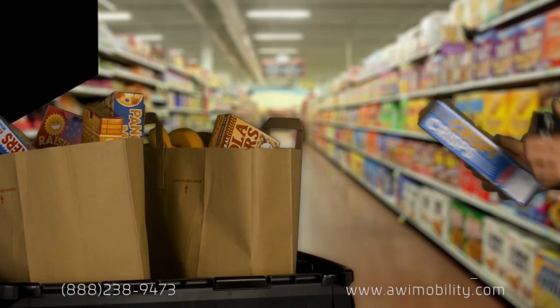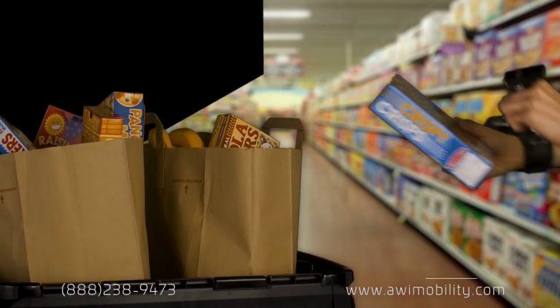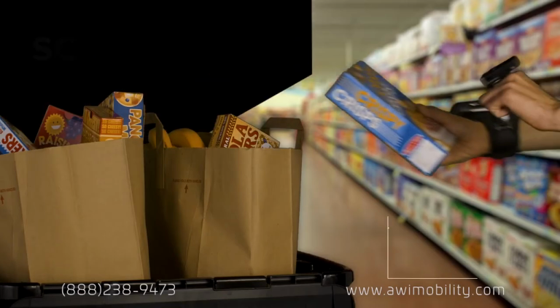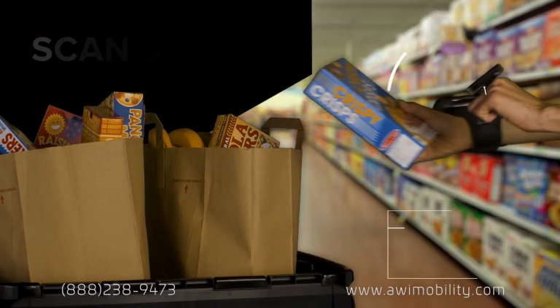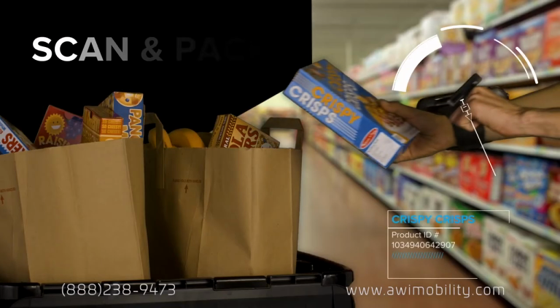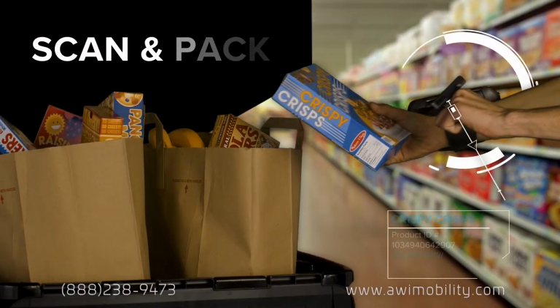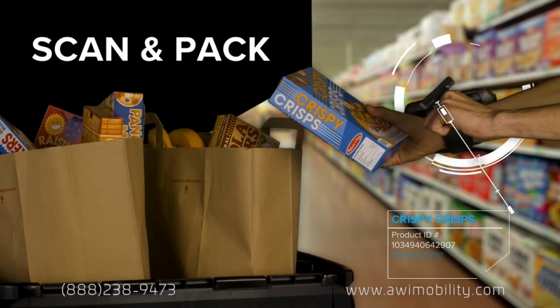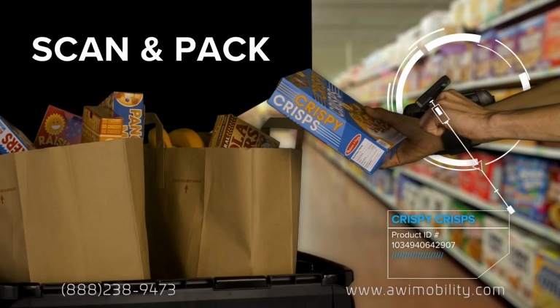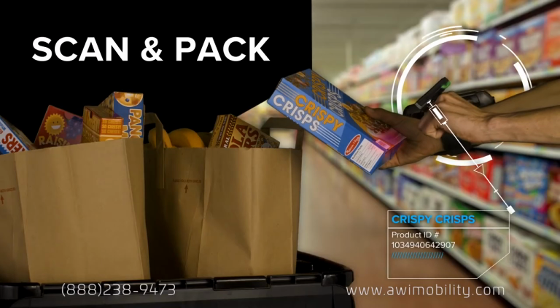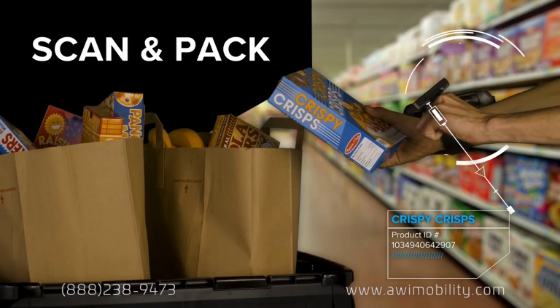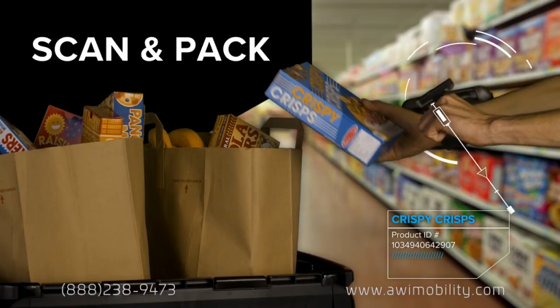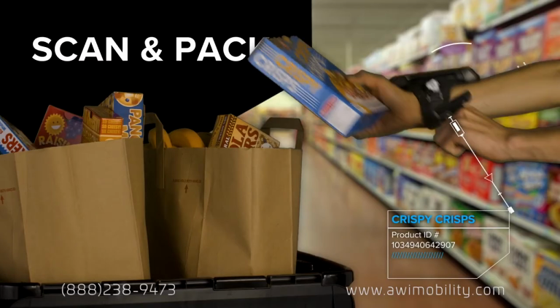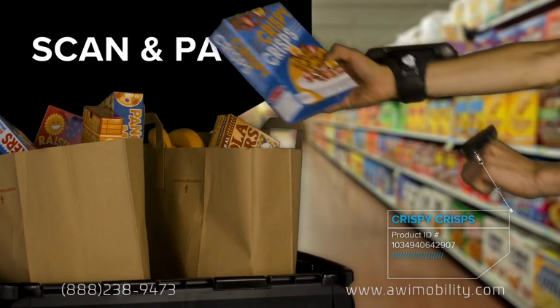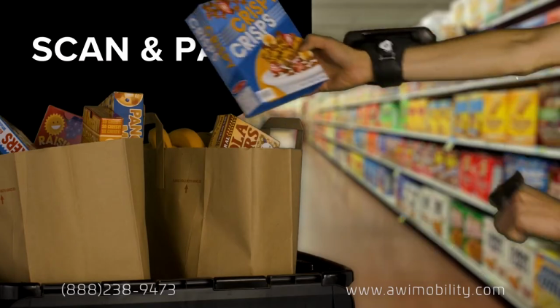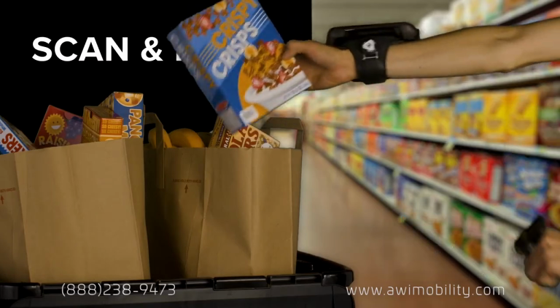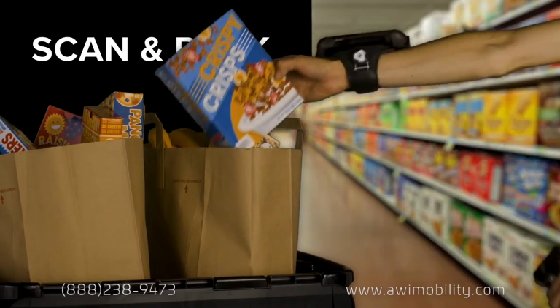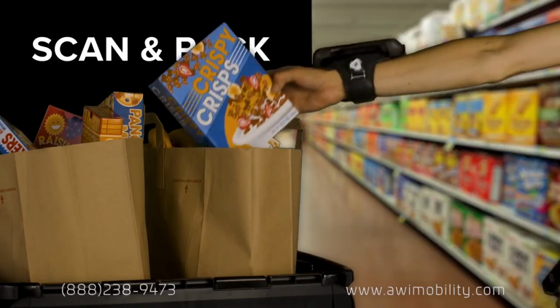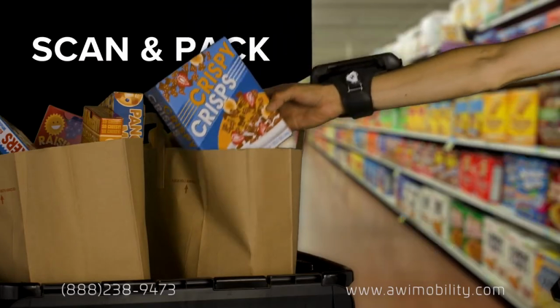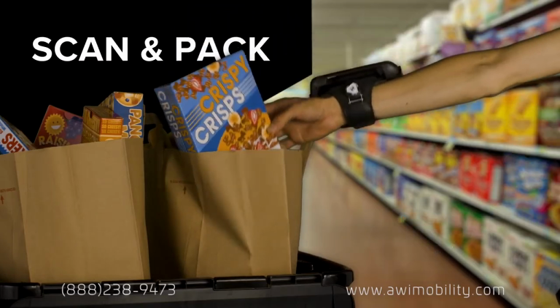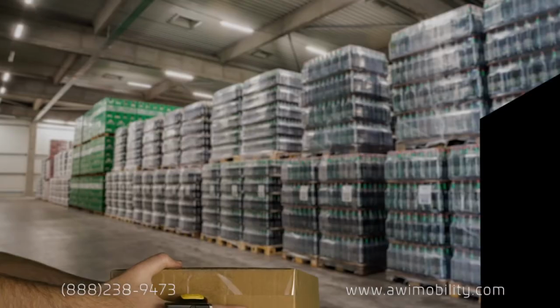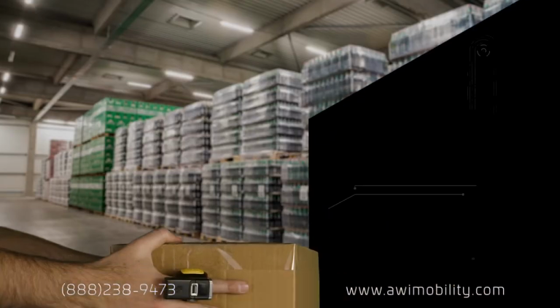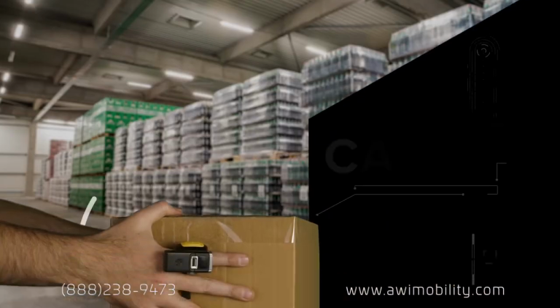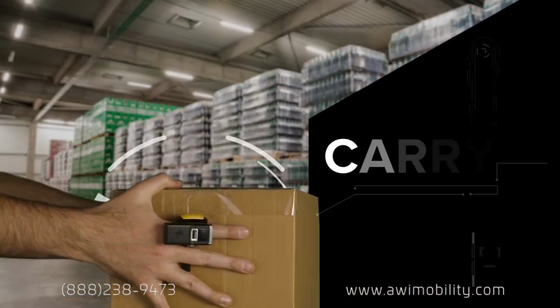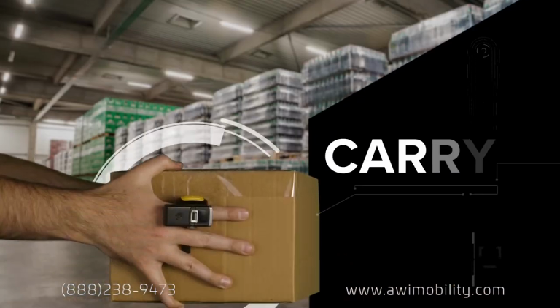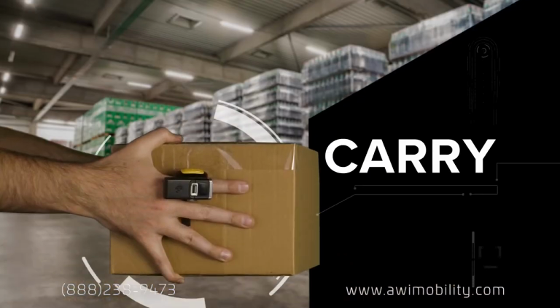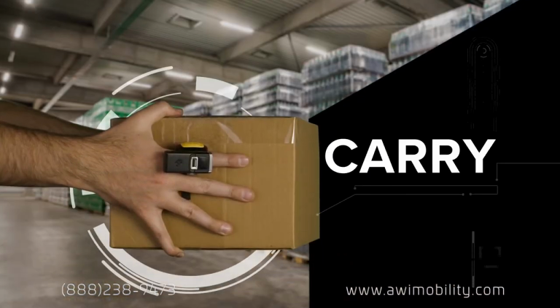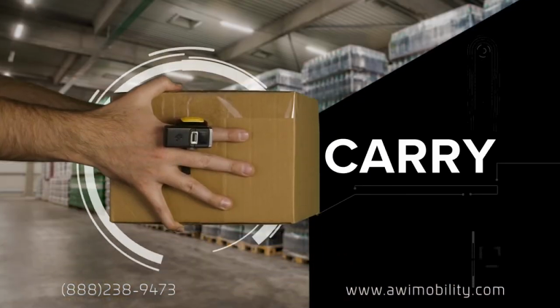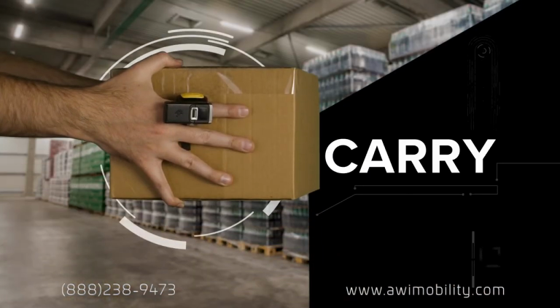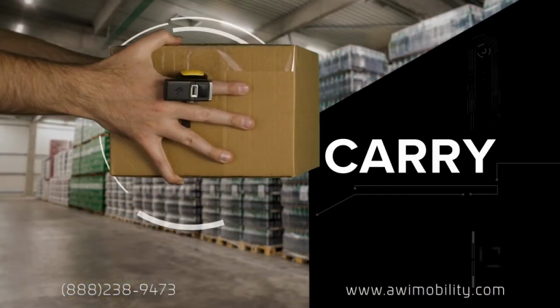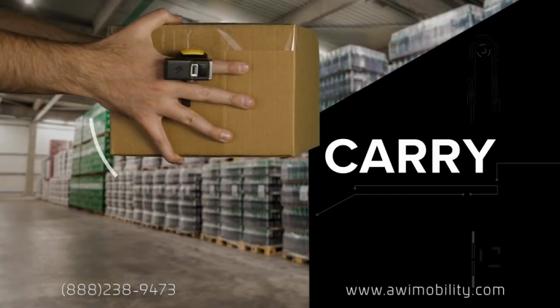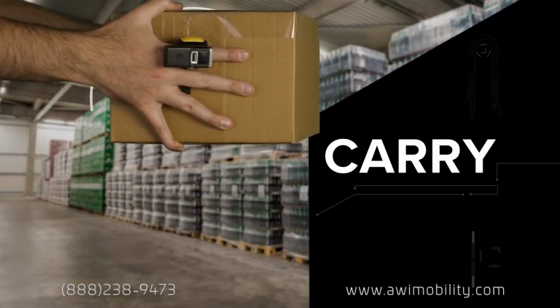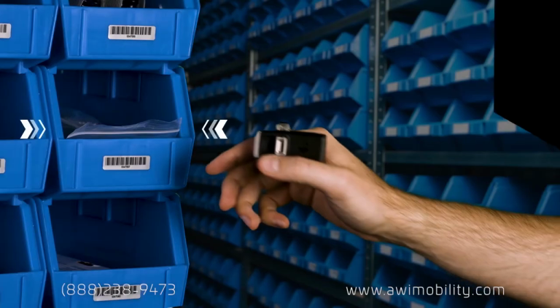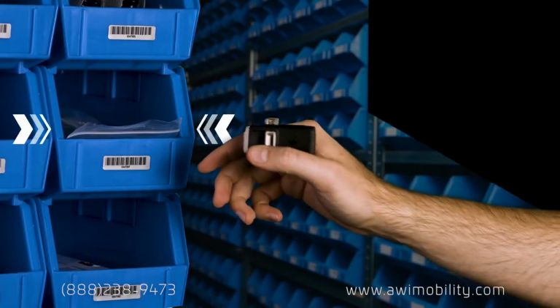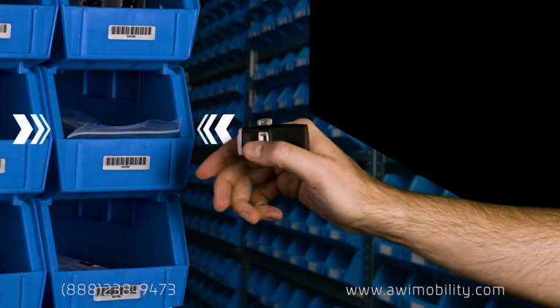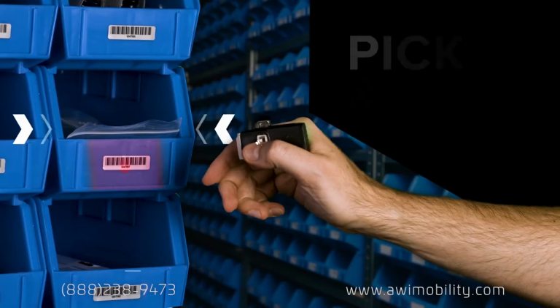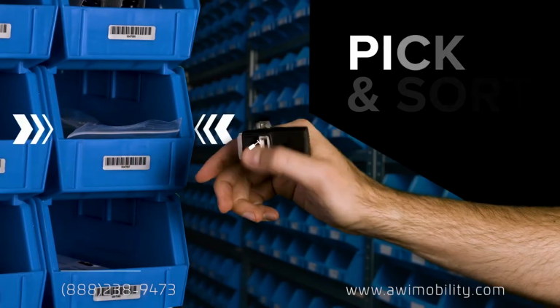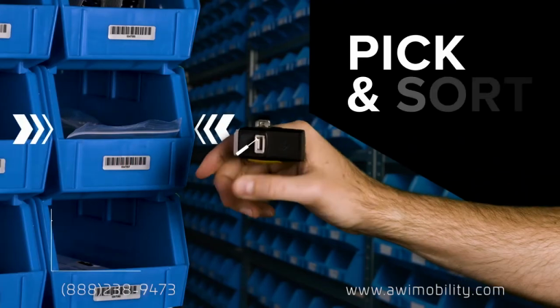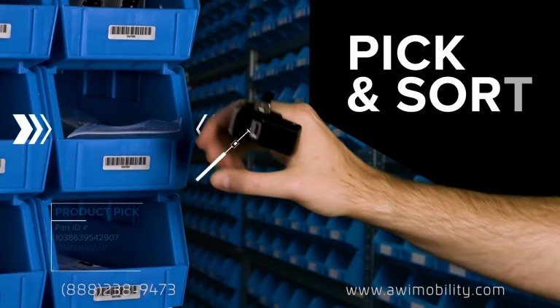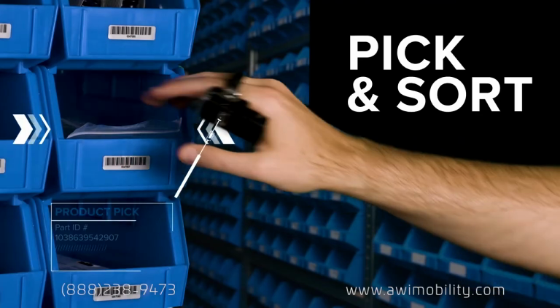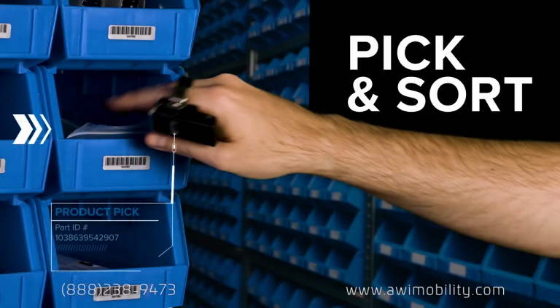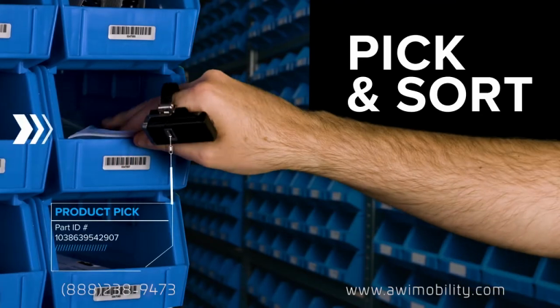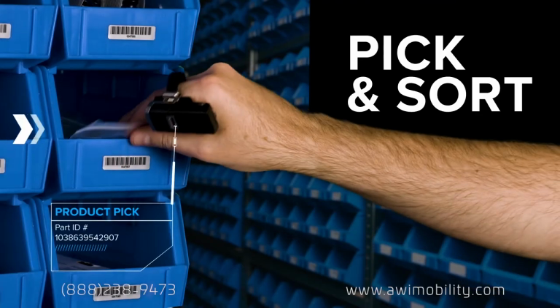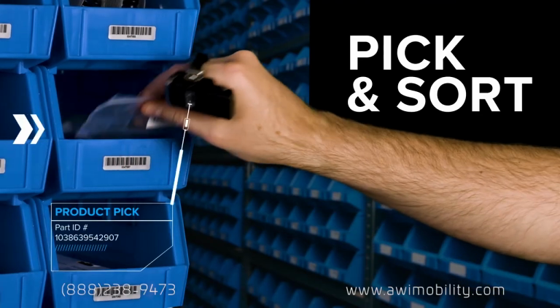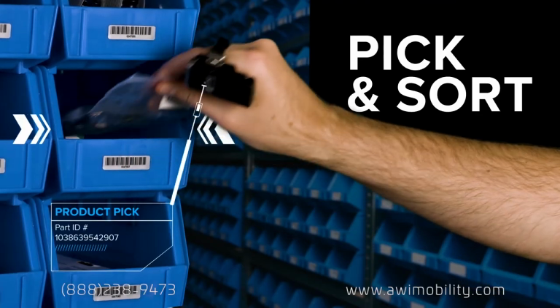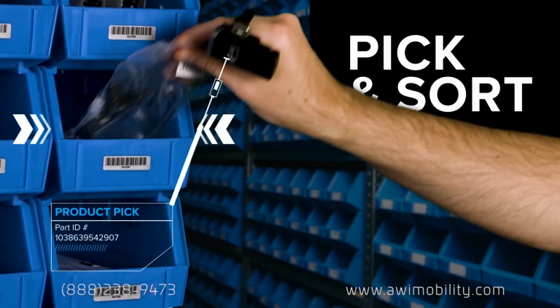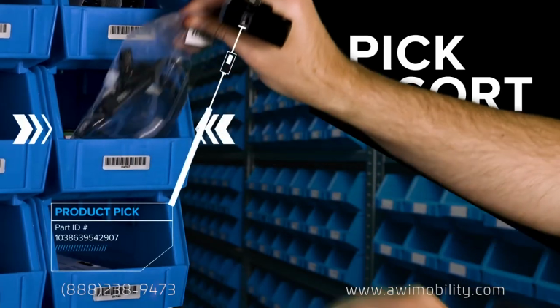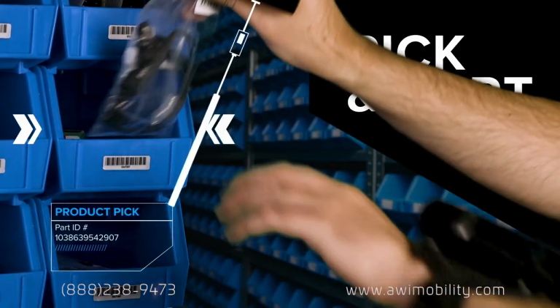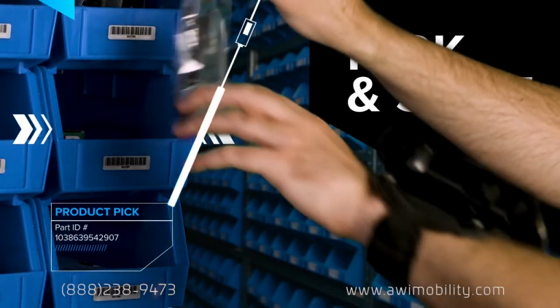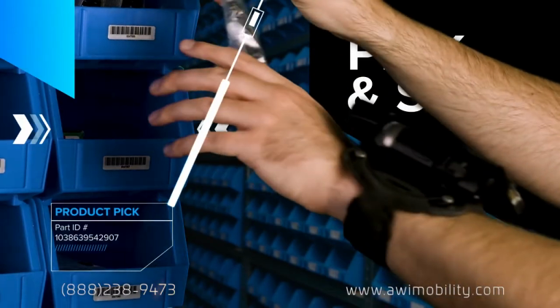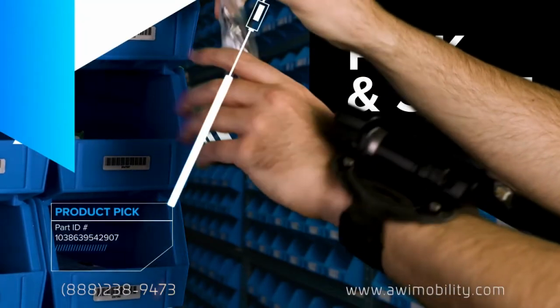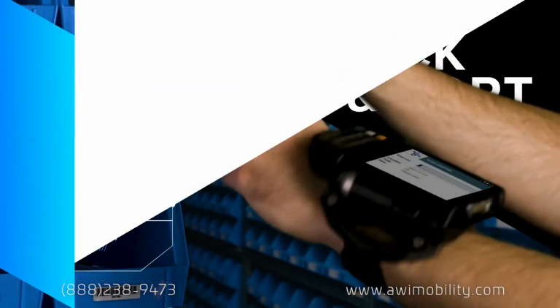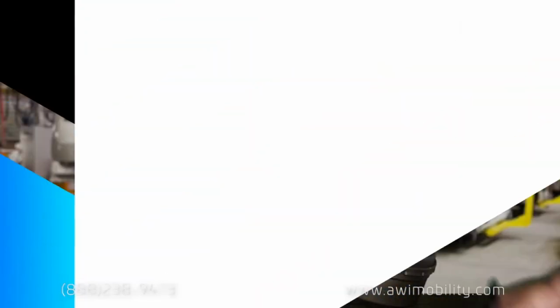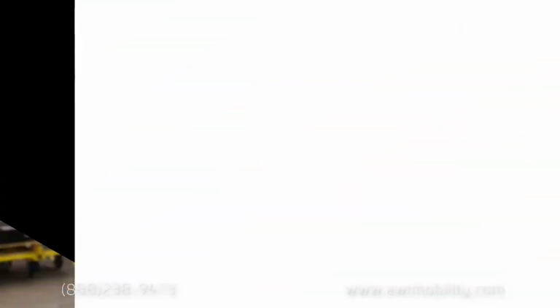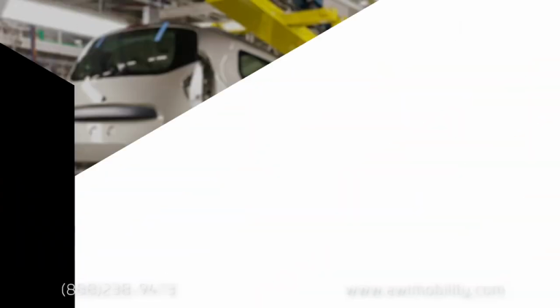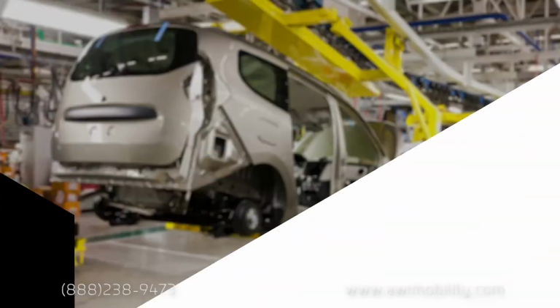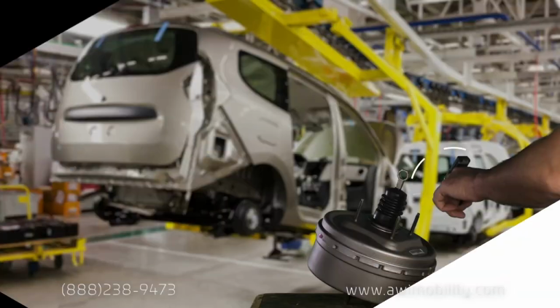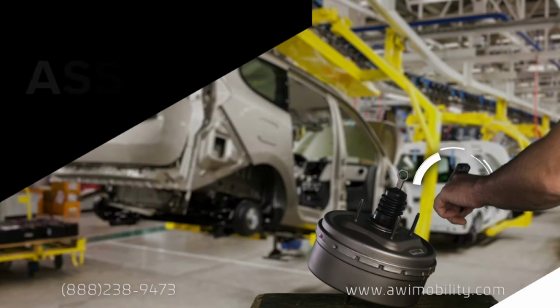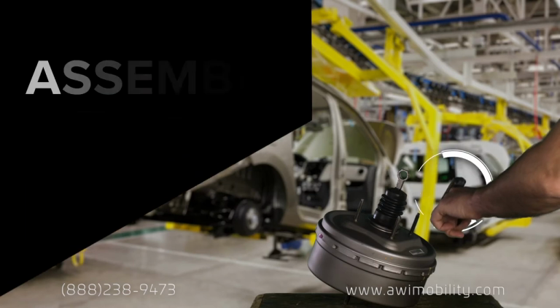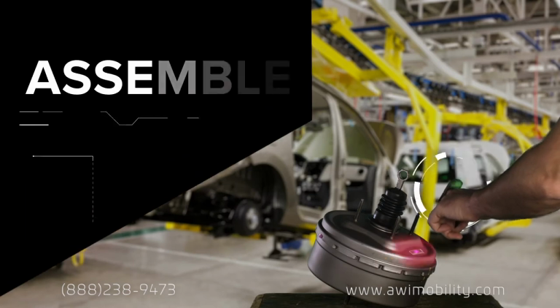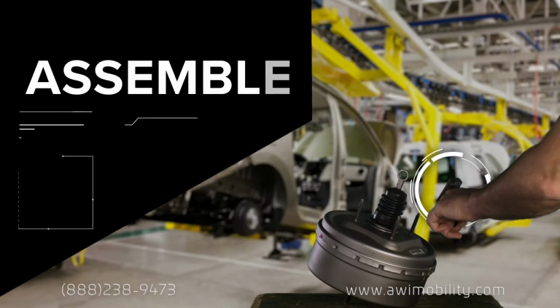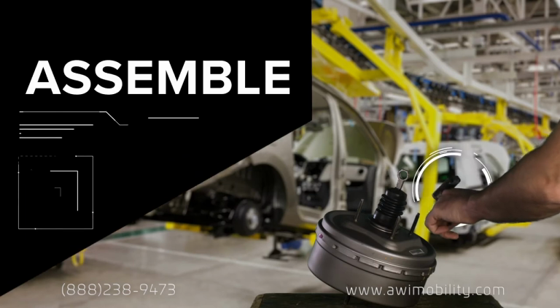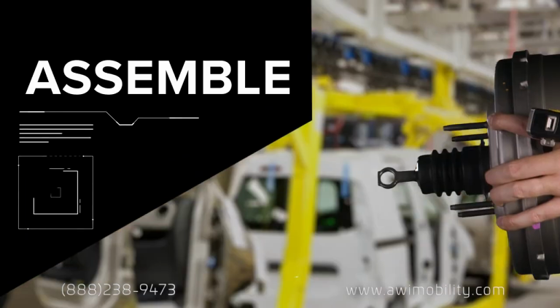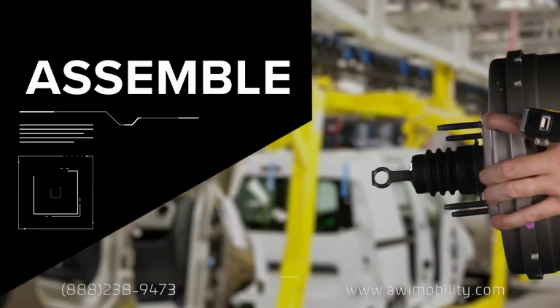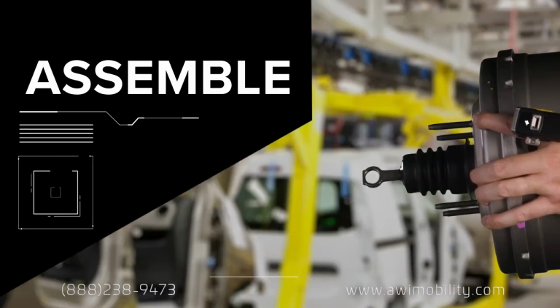Giving your front line the power to scan and pack, carry, pick and sort, and assemble with ease.